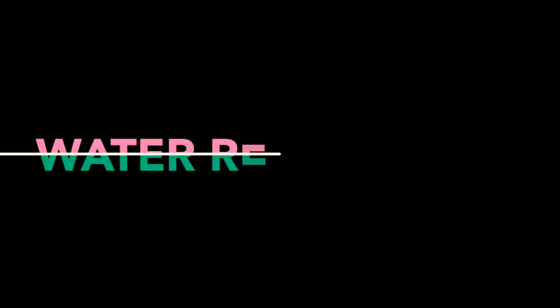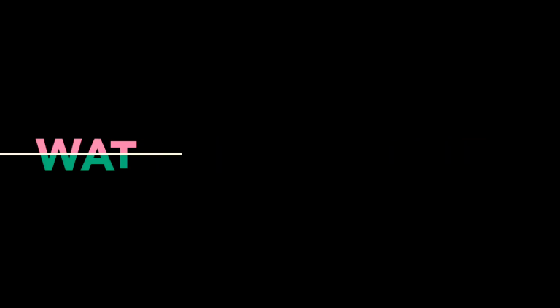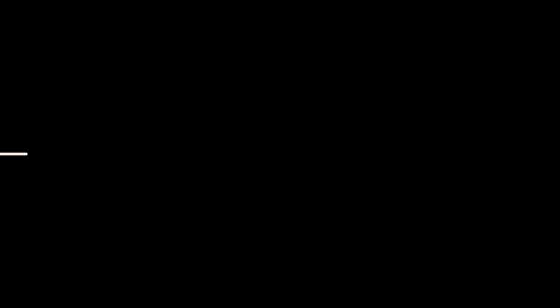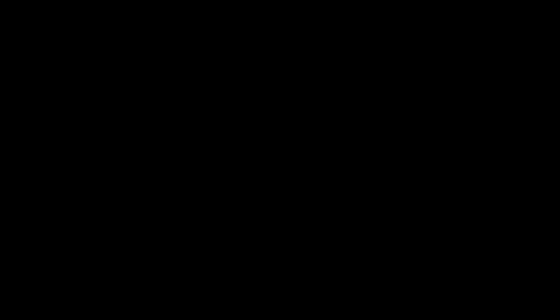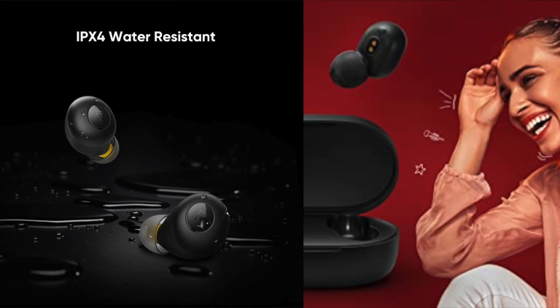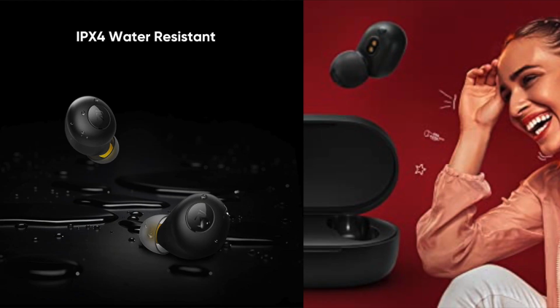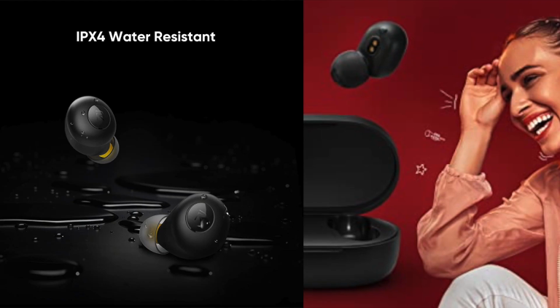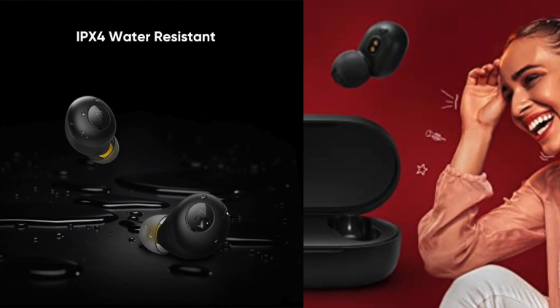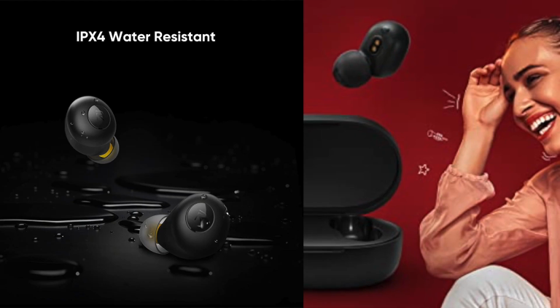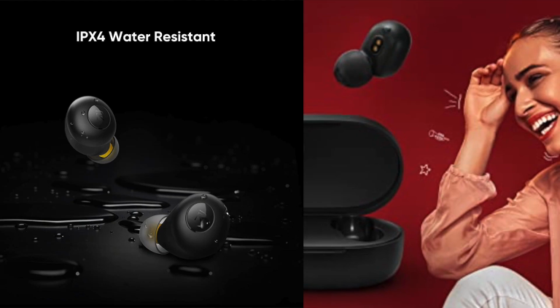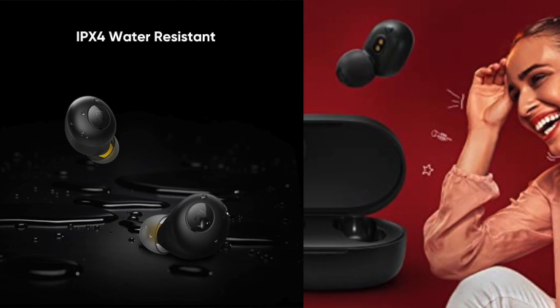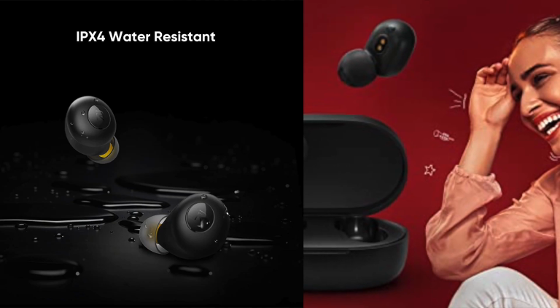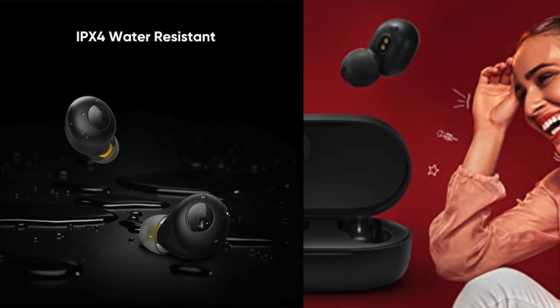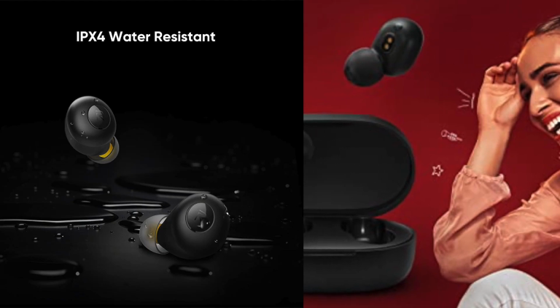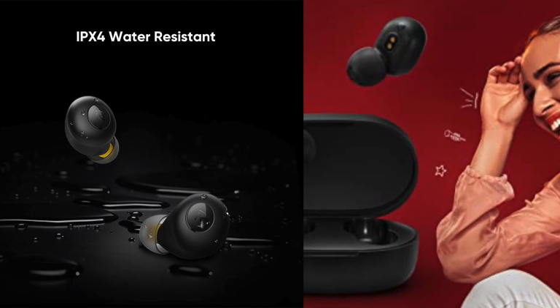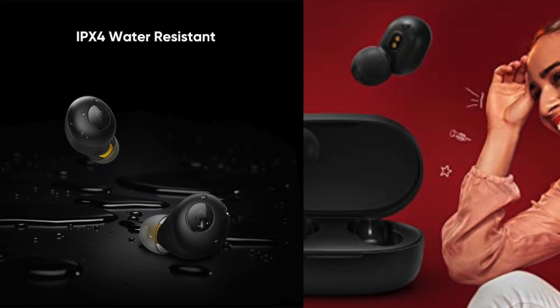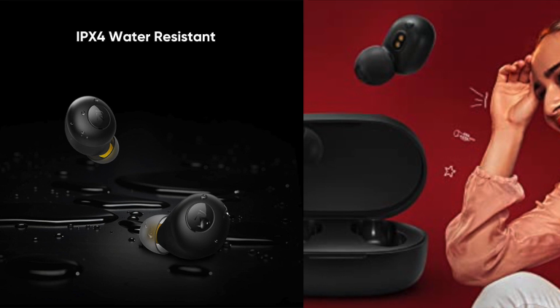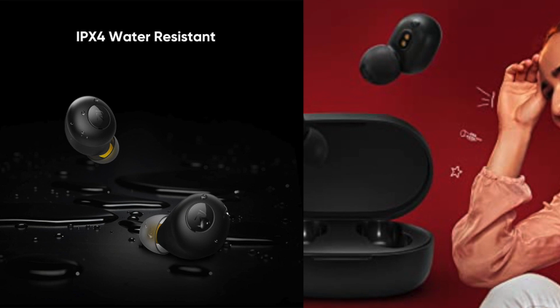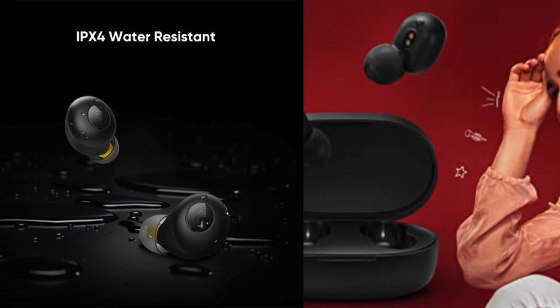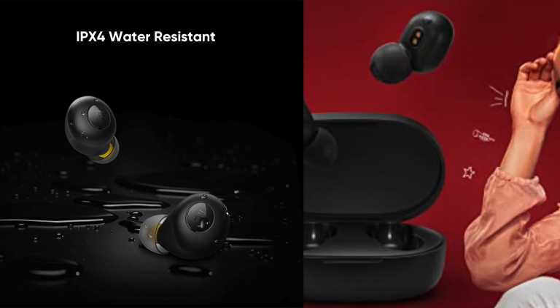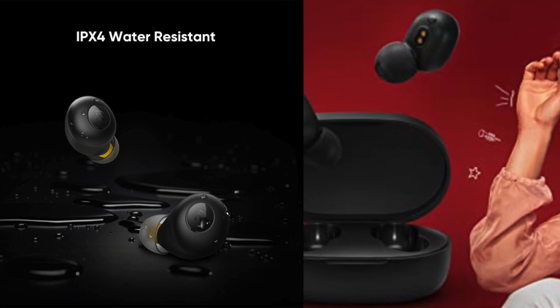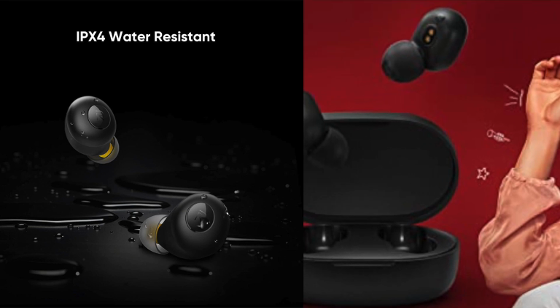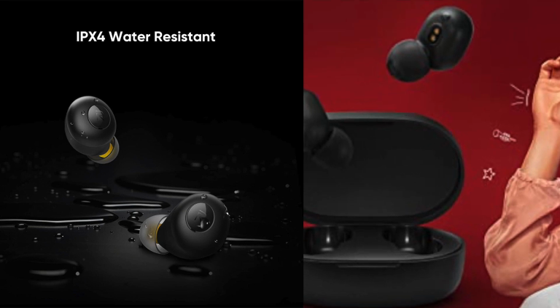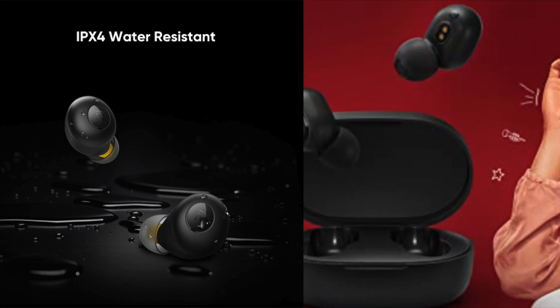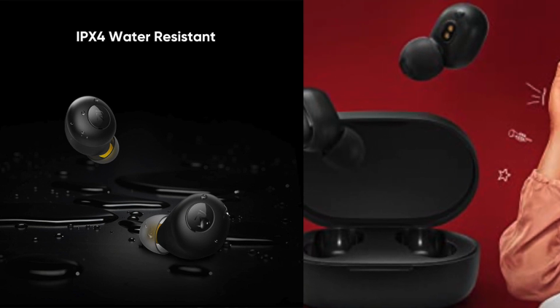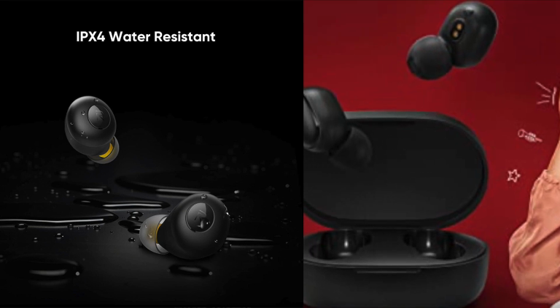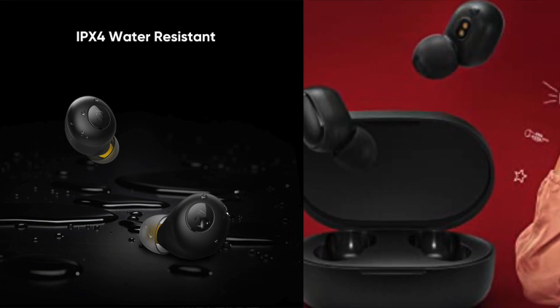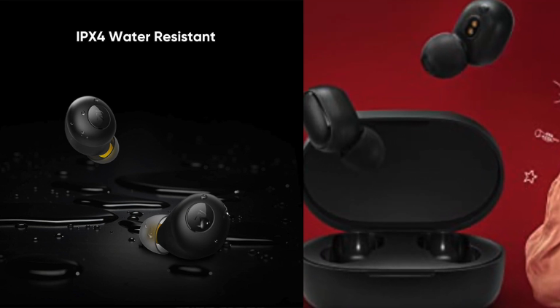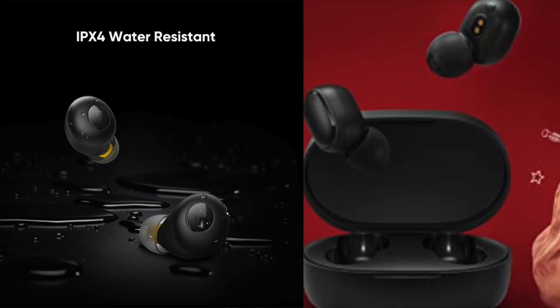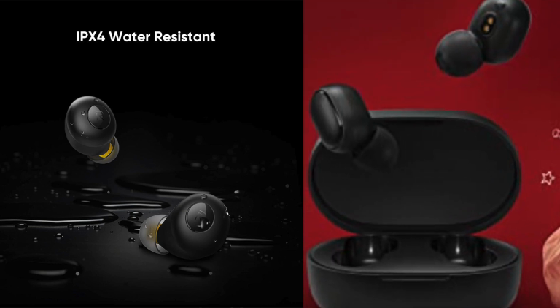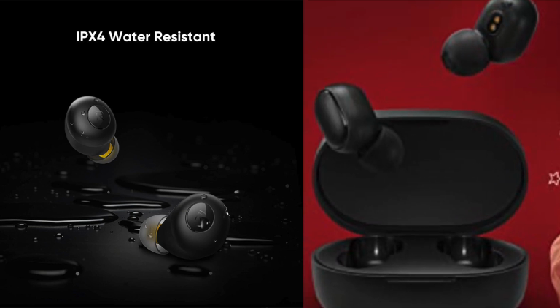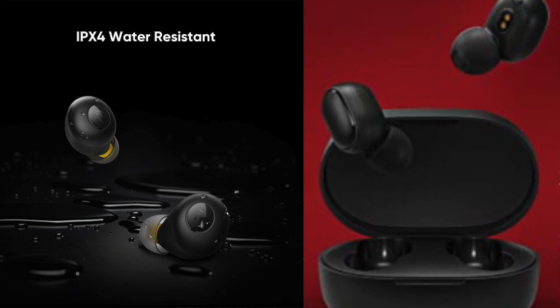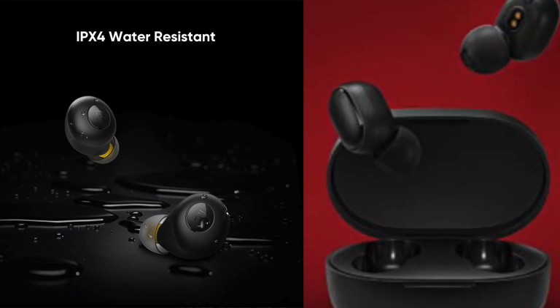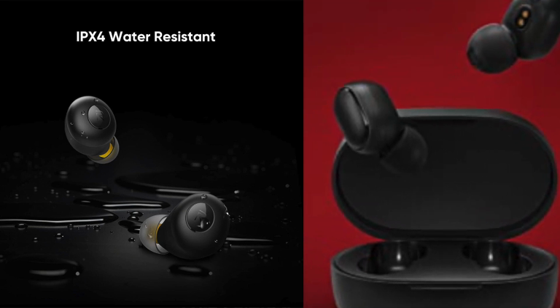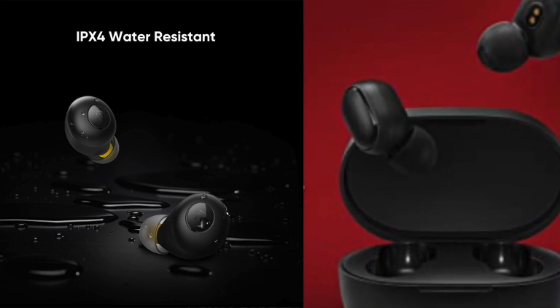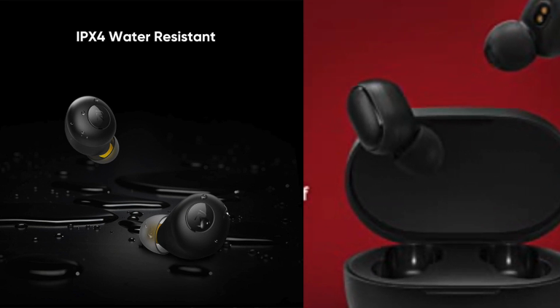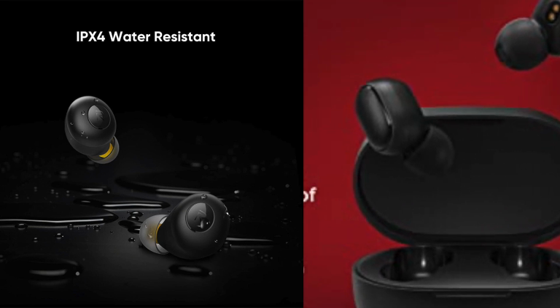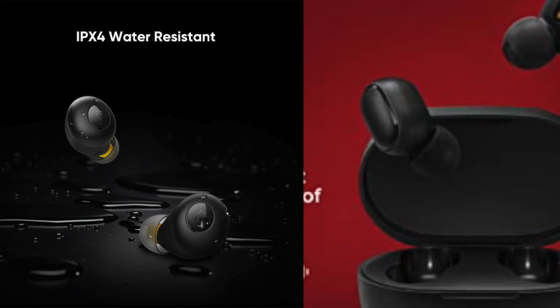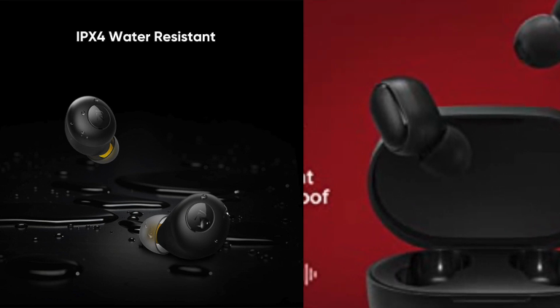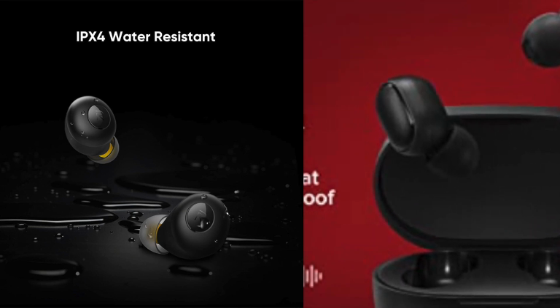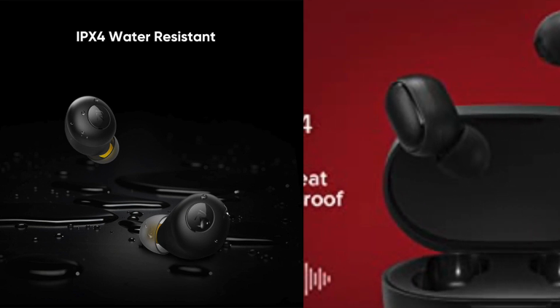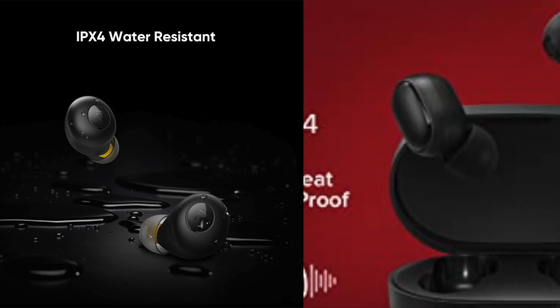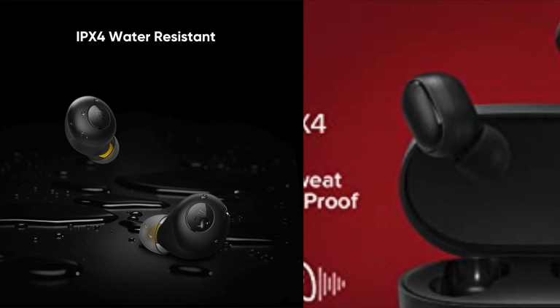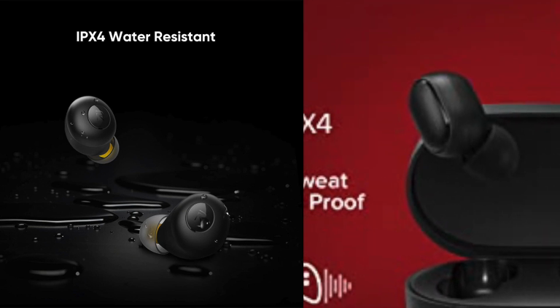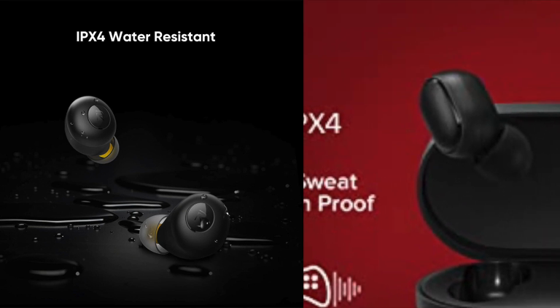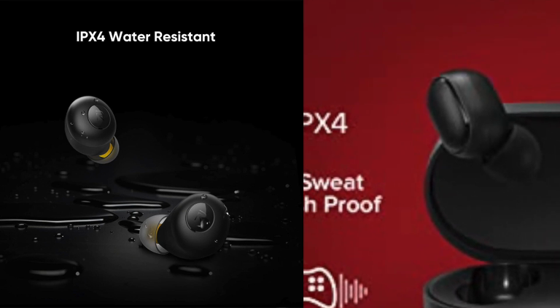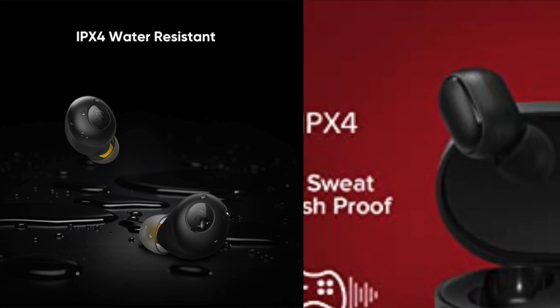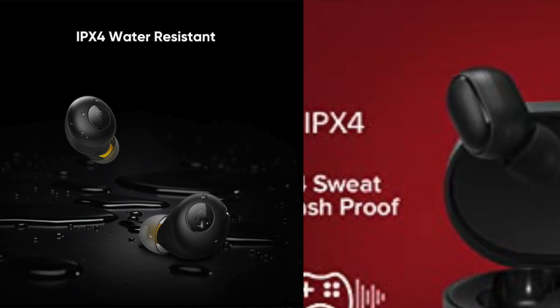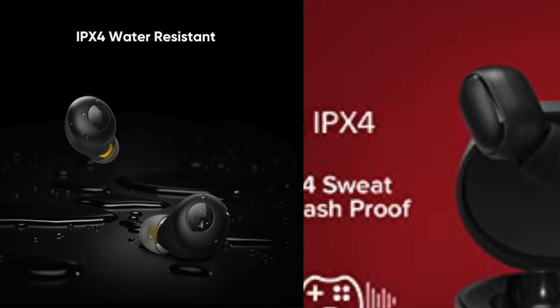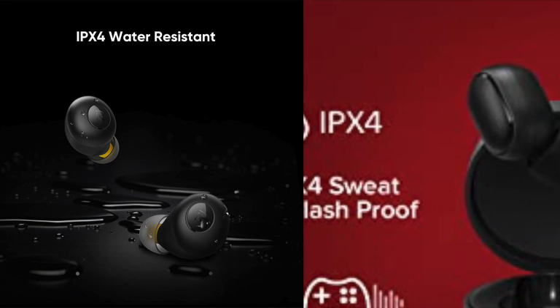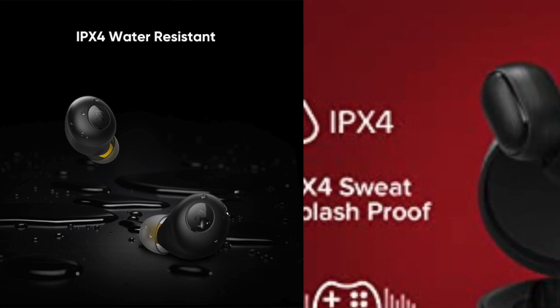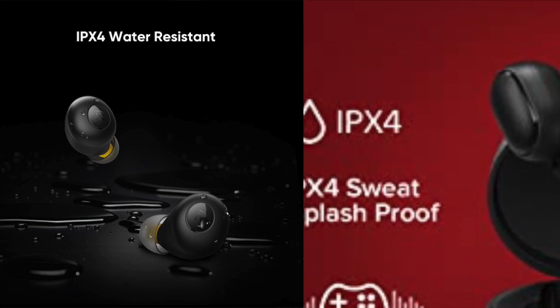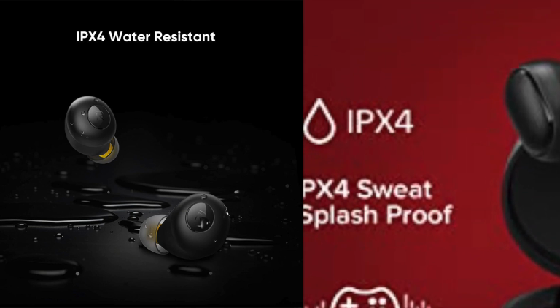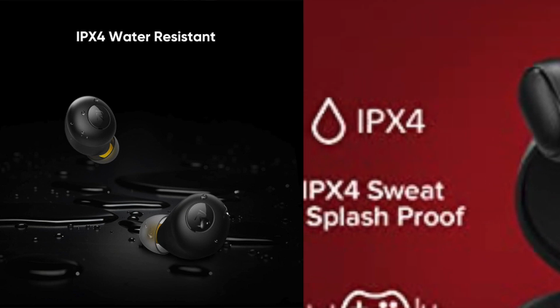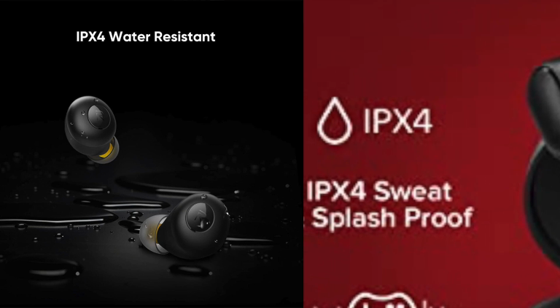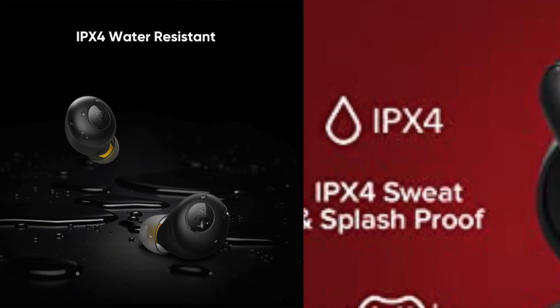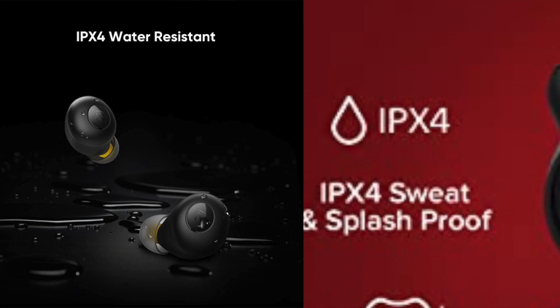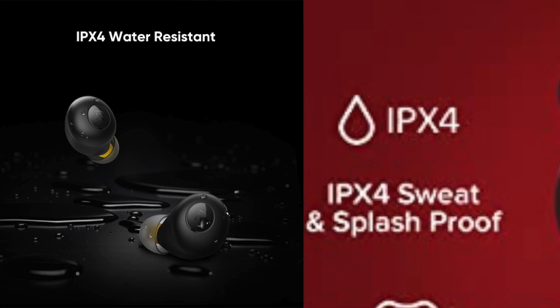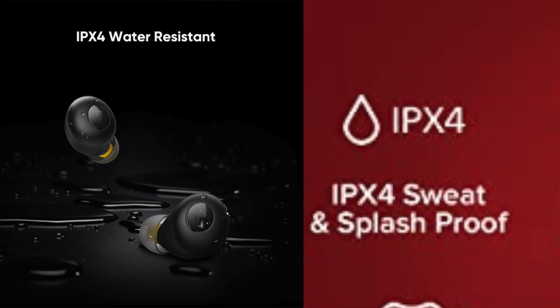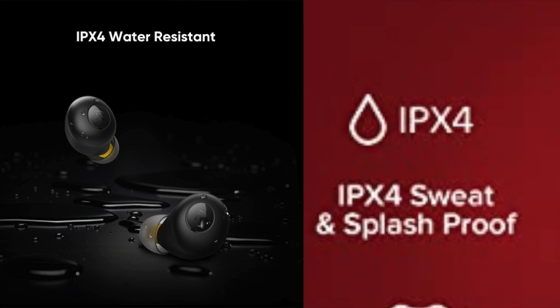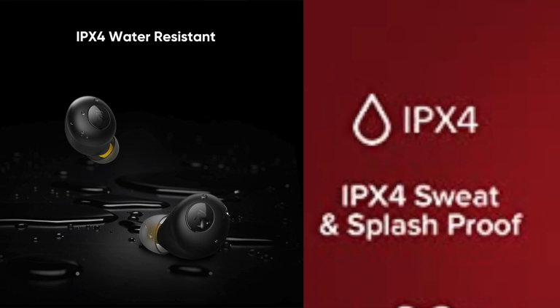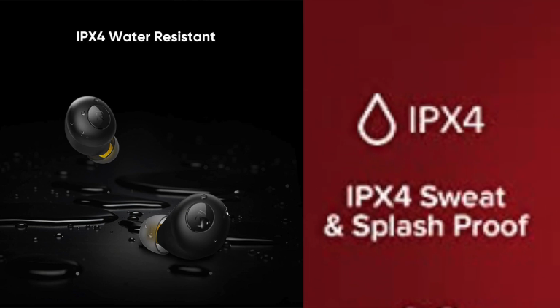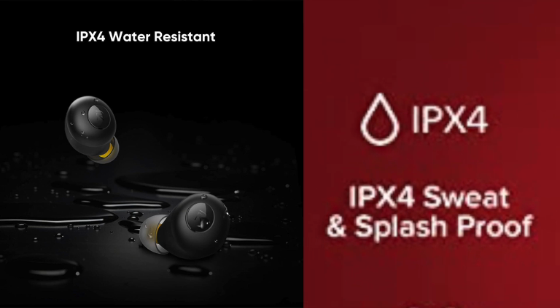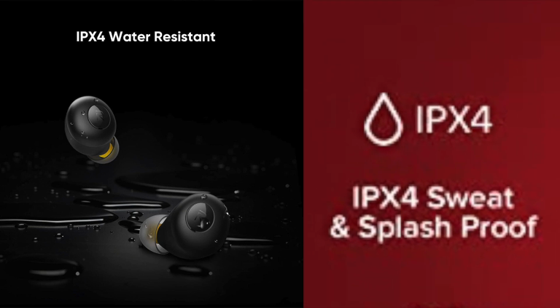Both these earphones have an IPX4 rating, so some splashes of water are going to be absolutely fine.